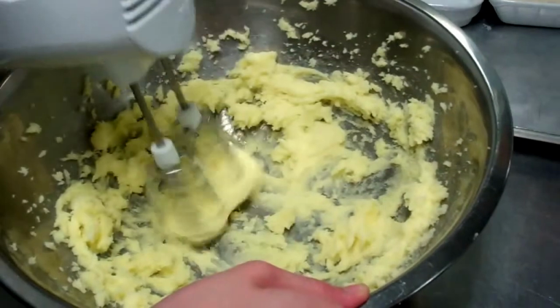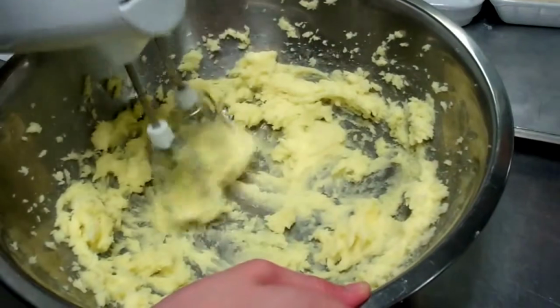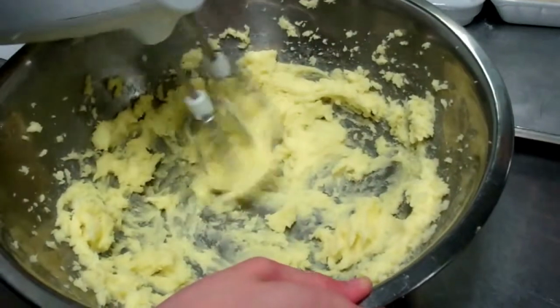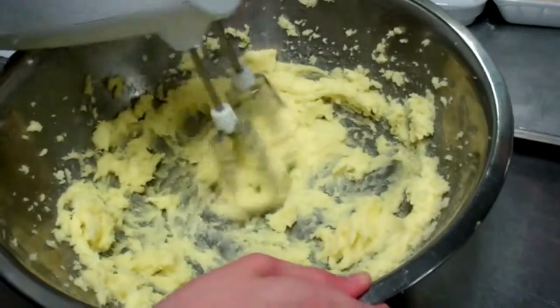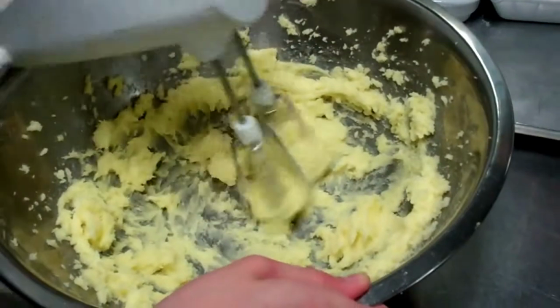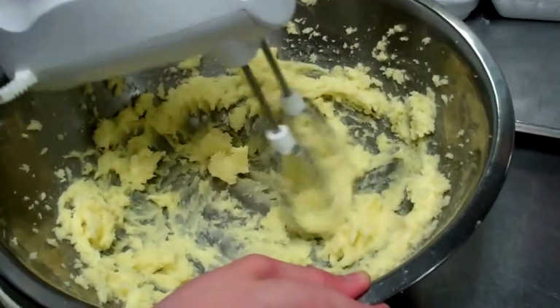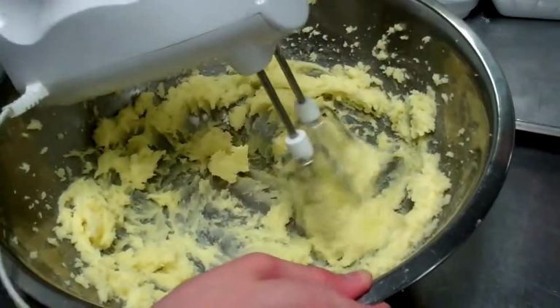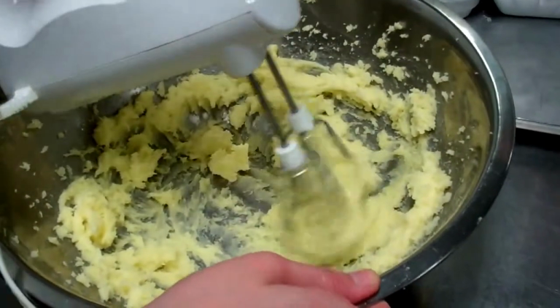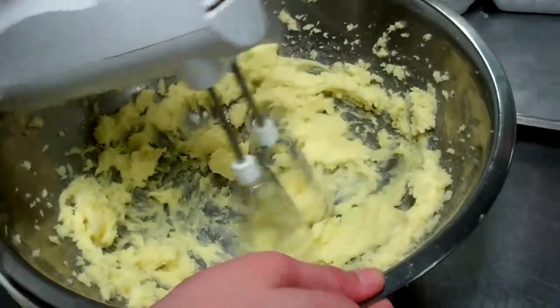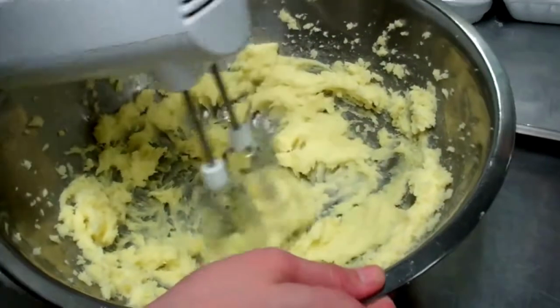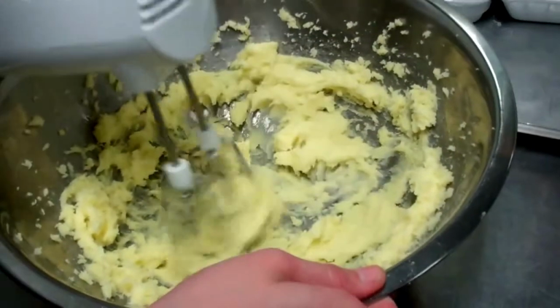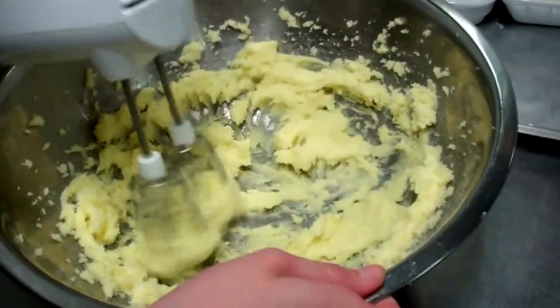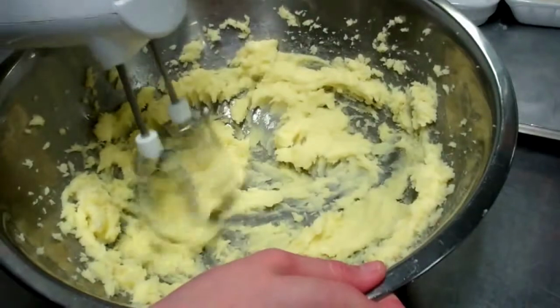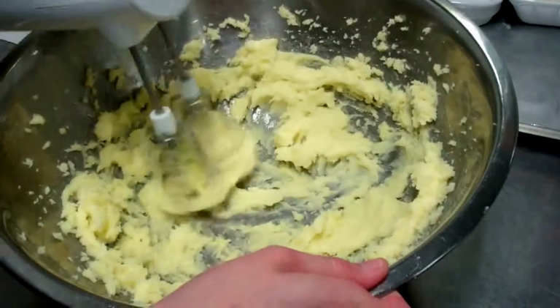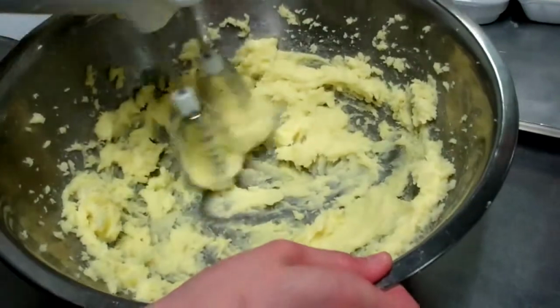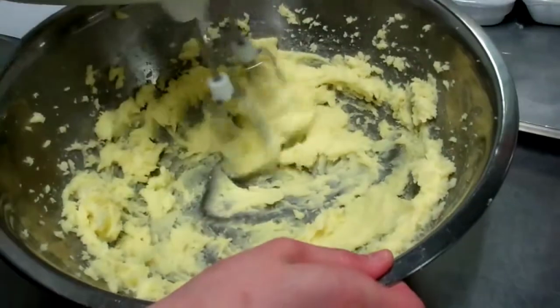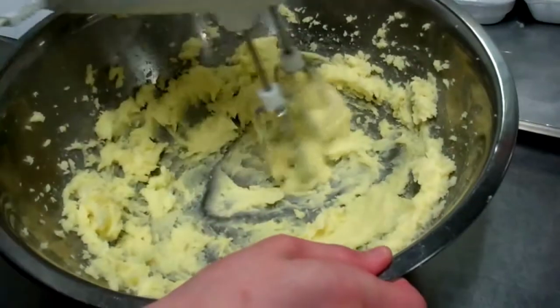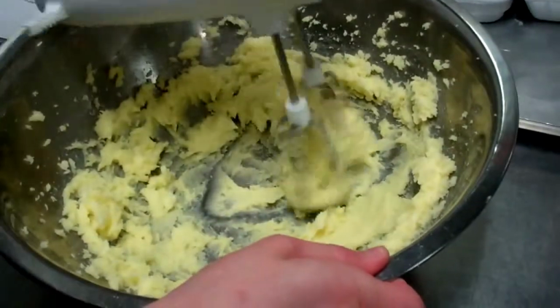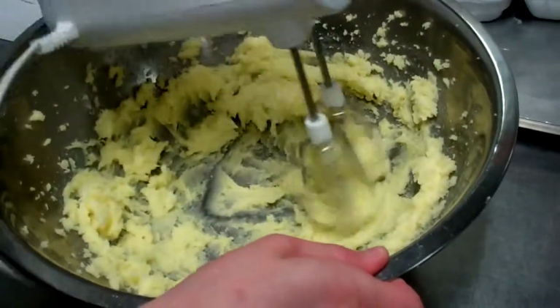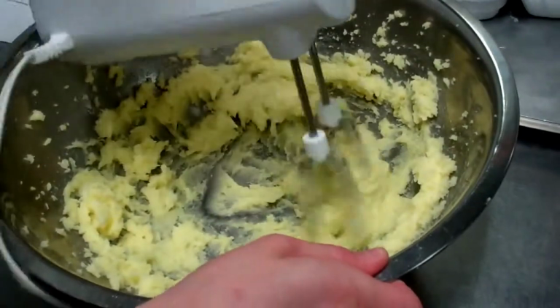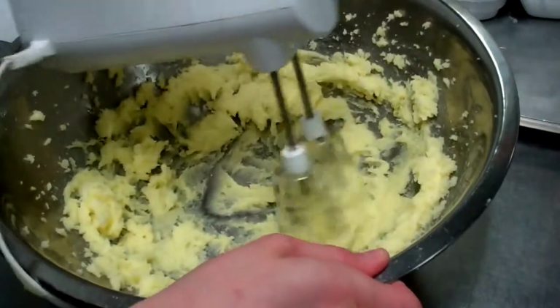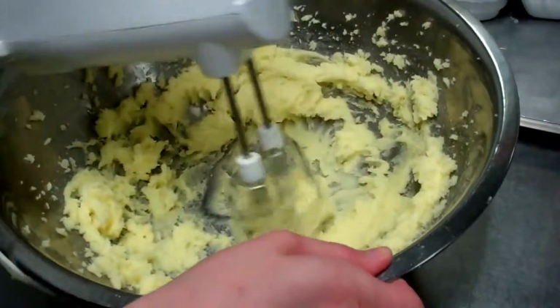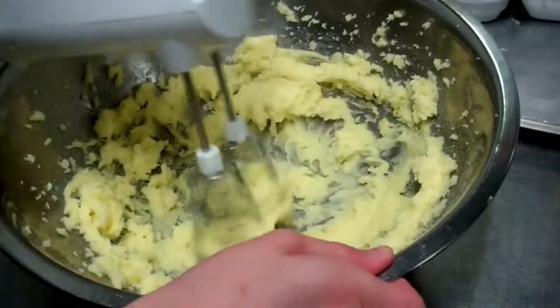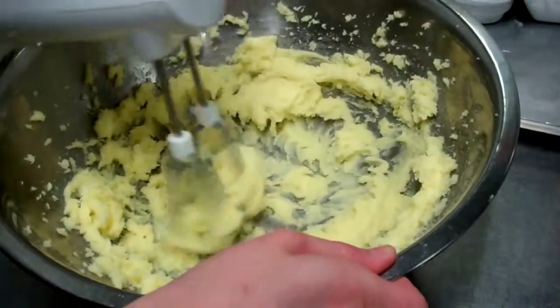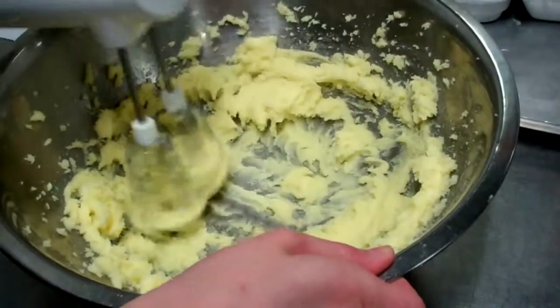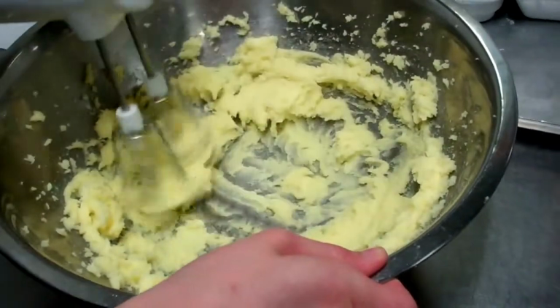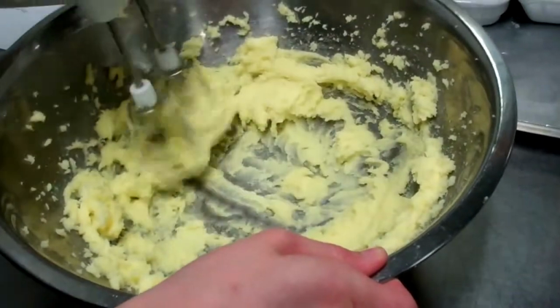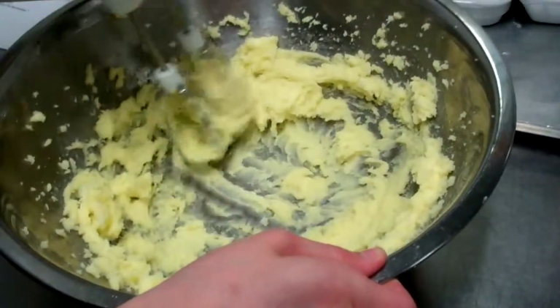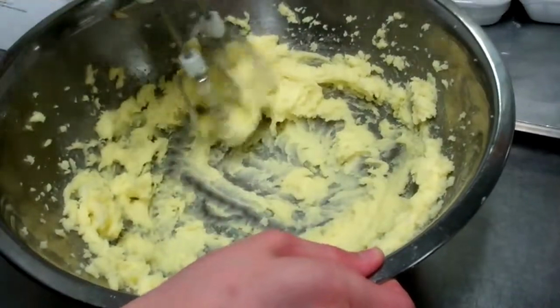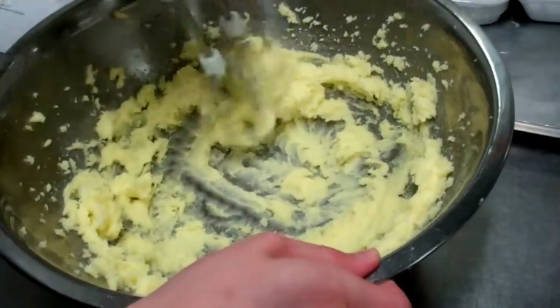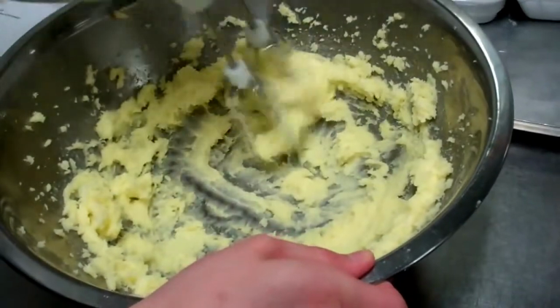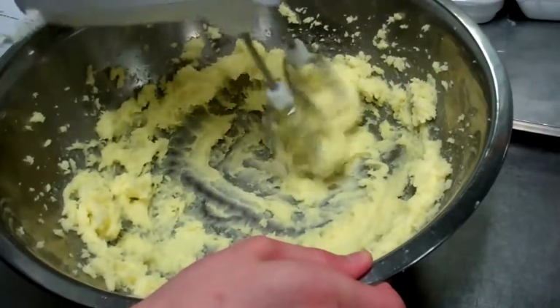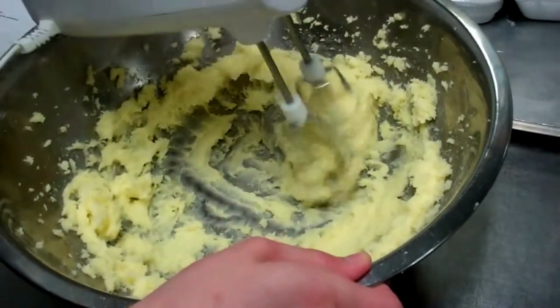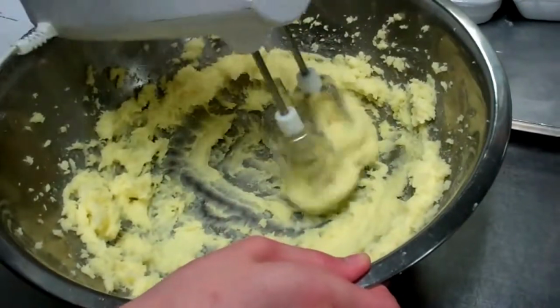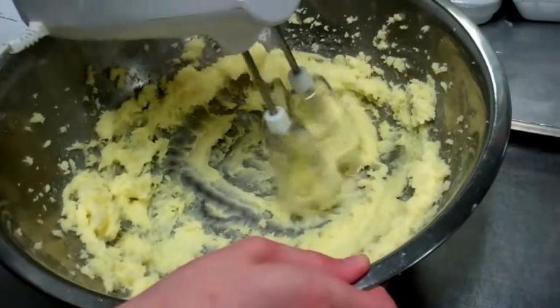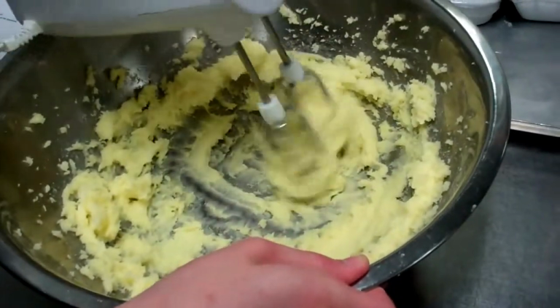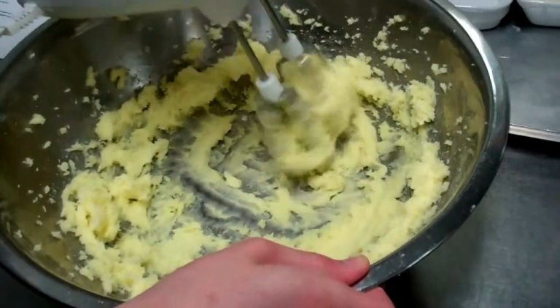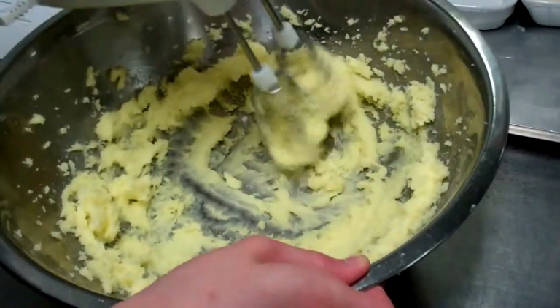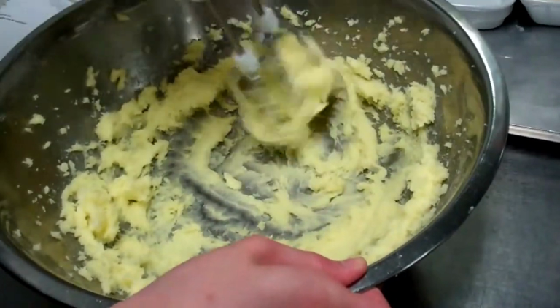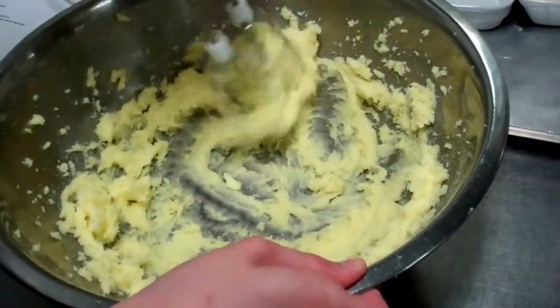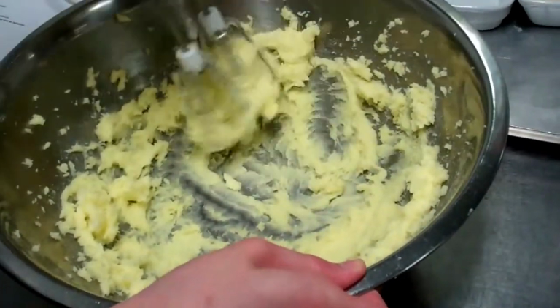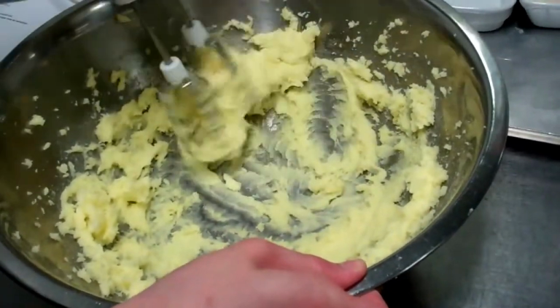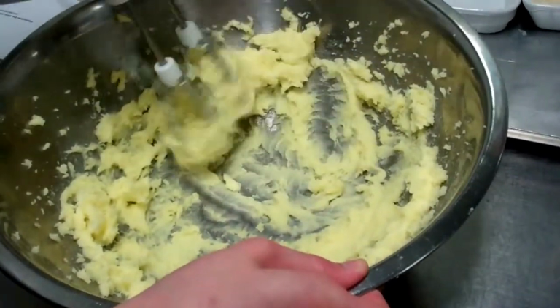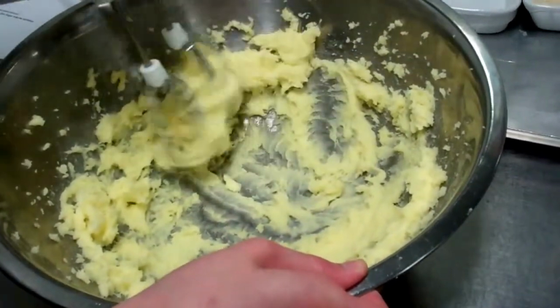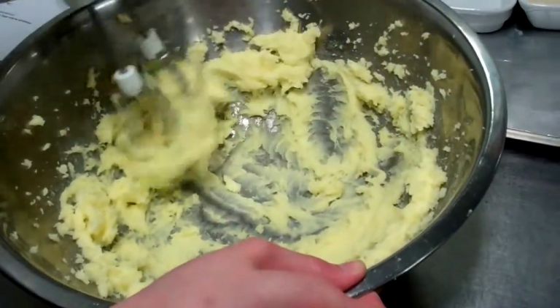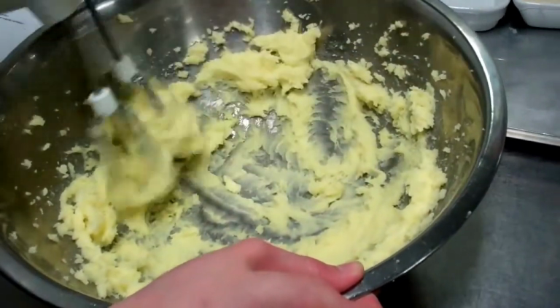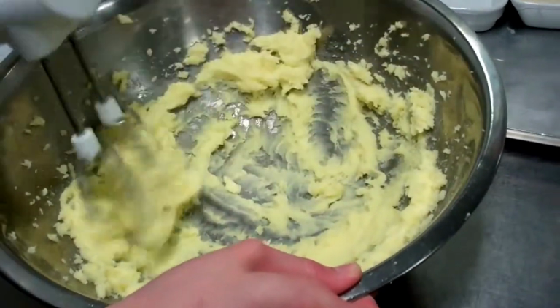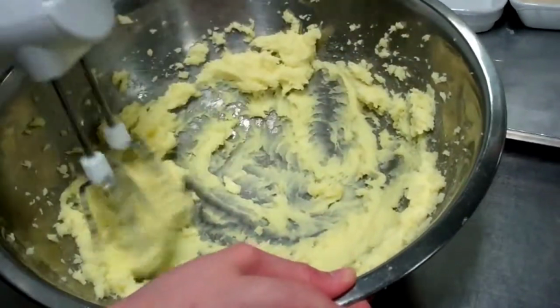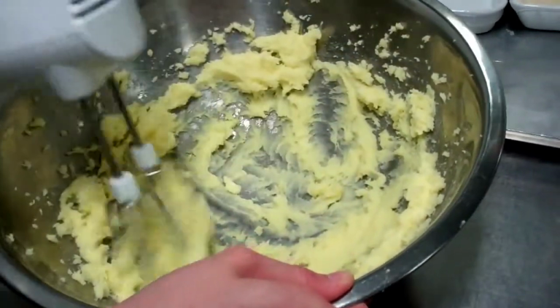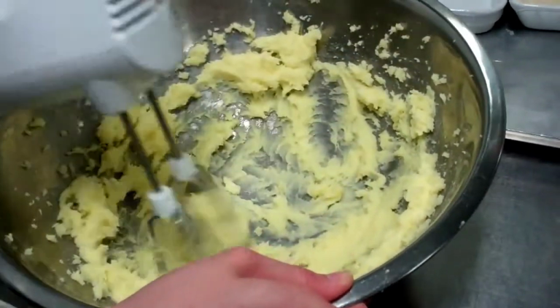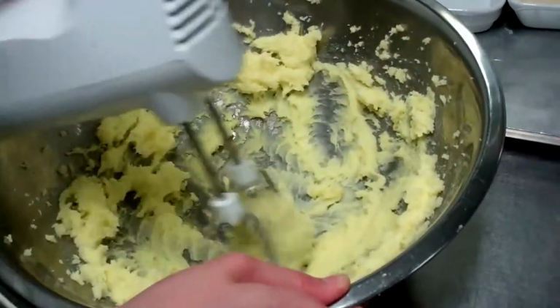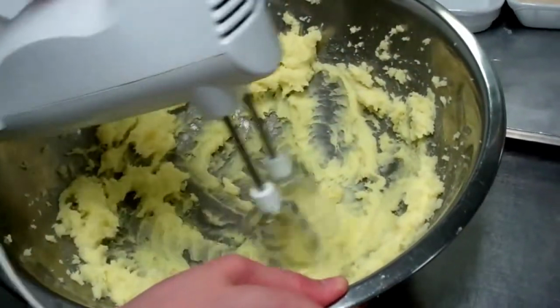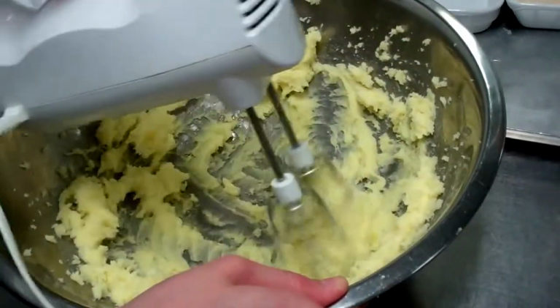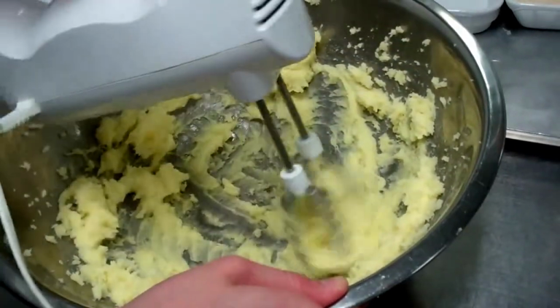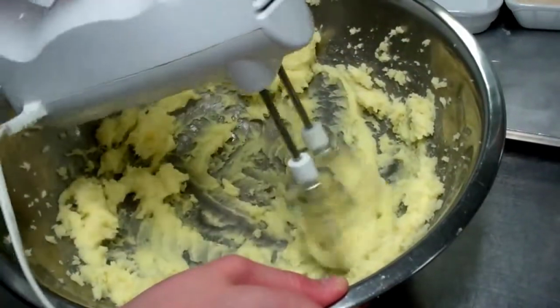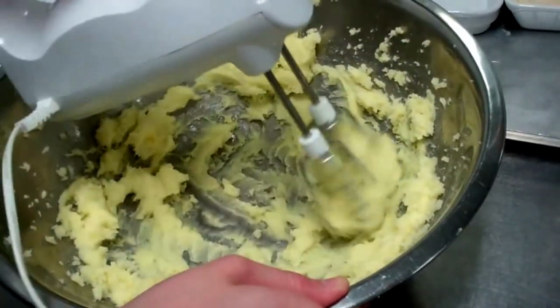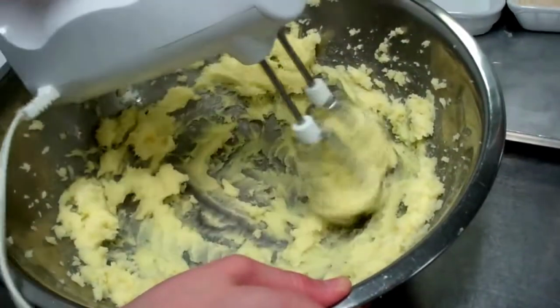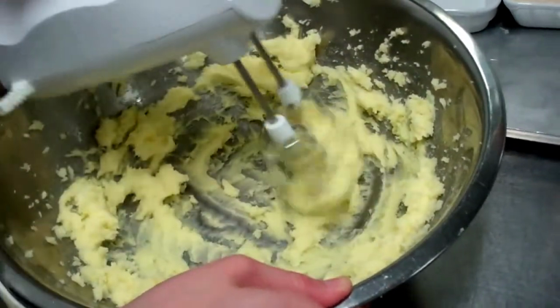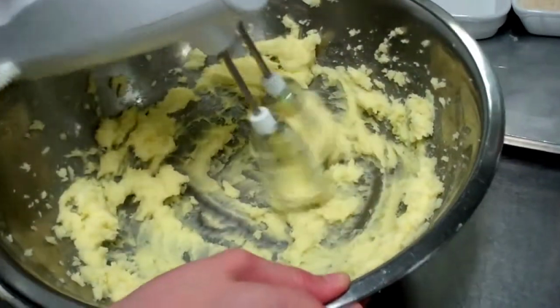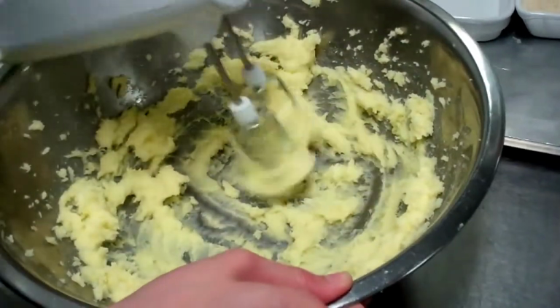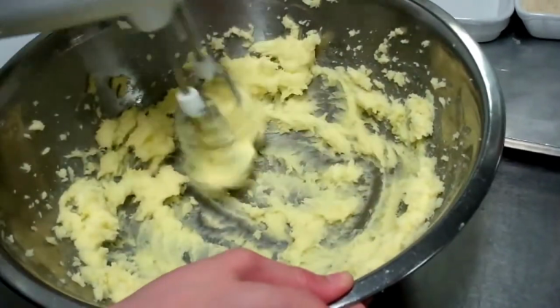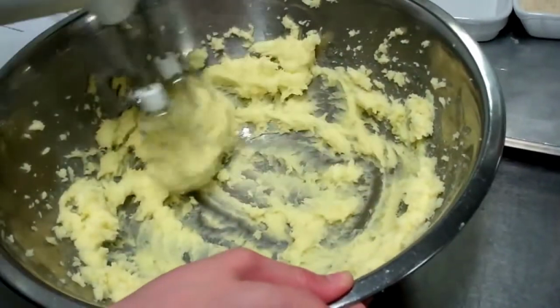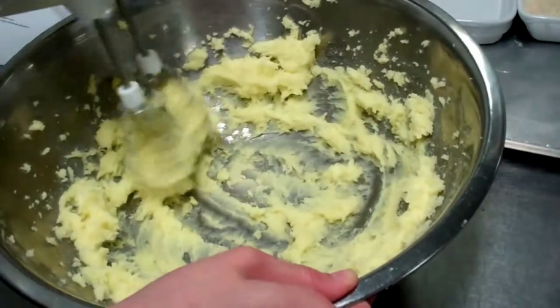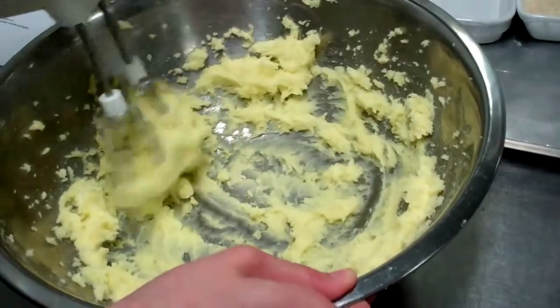As you can see here, we have worked our sugar and our butter together. We've got it light and fluffy, so next we're going to add in our eggs one by one.